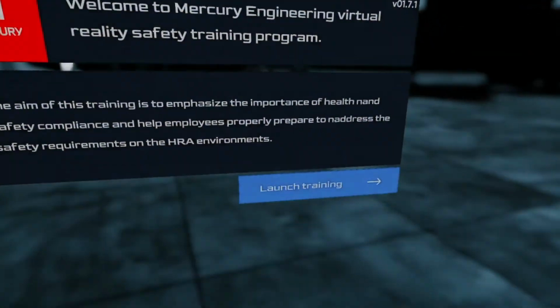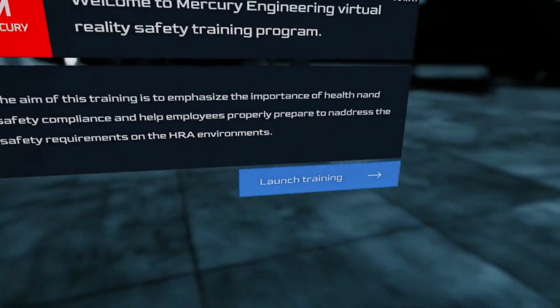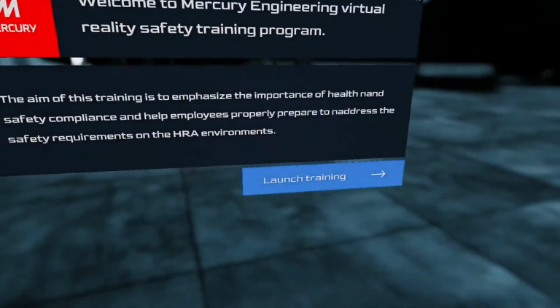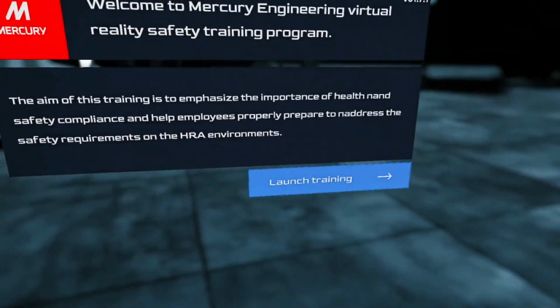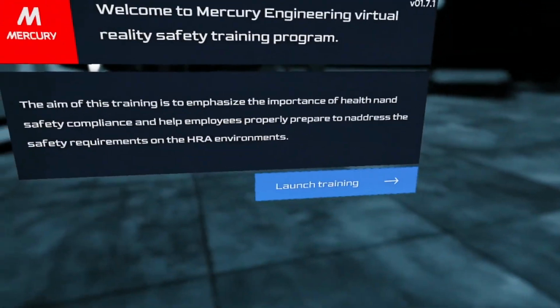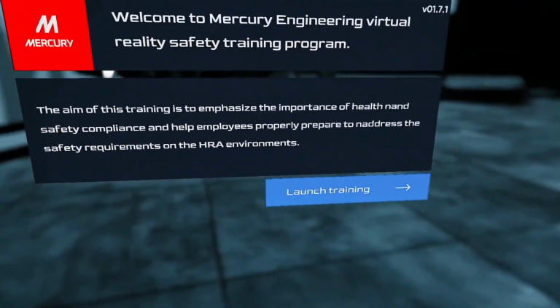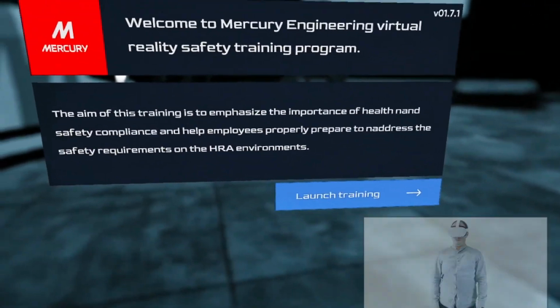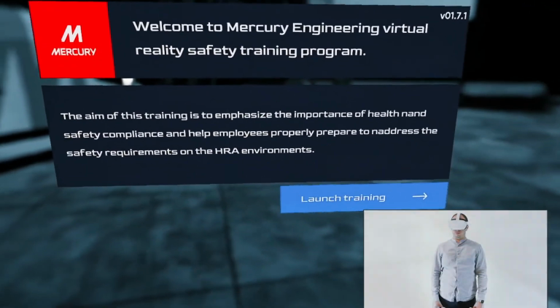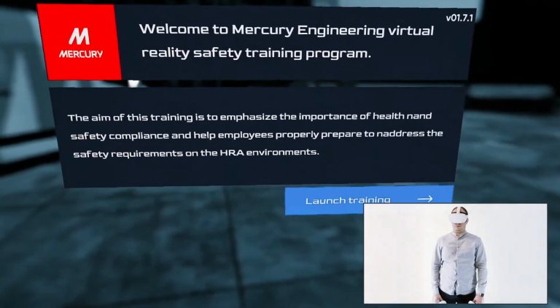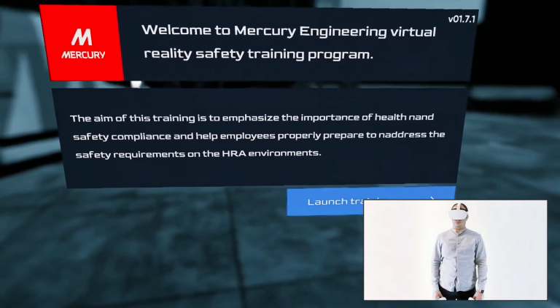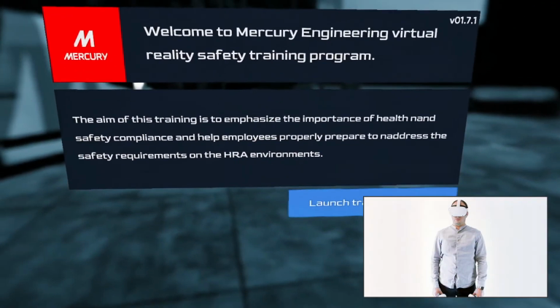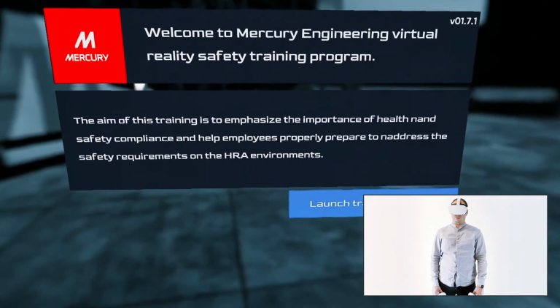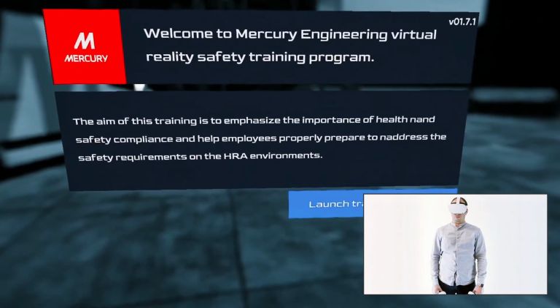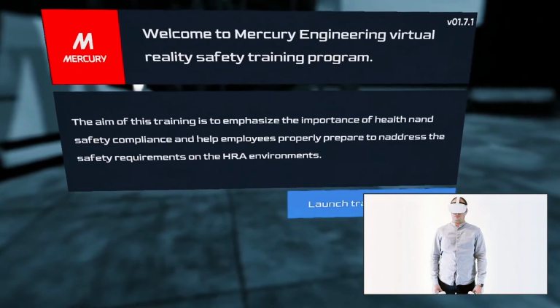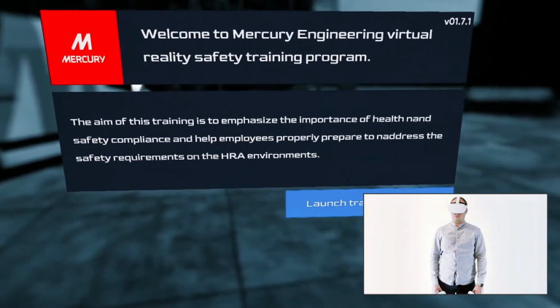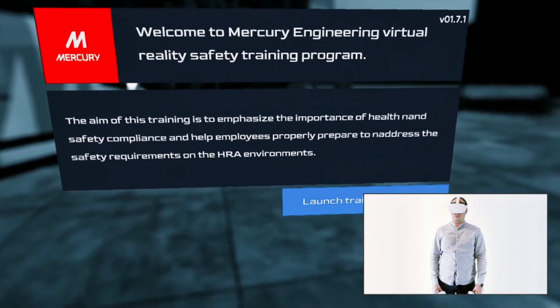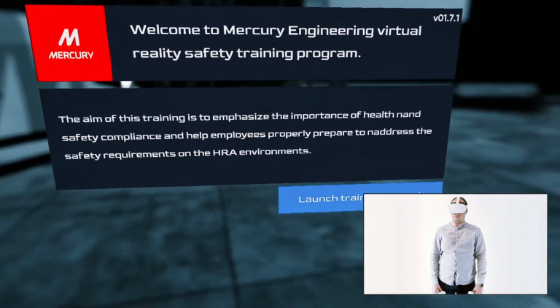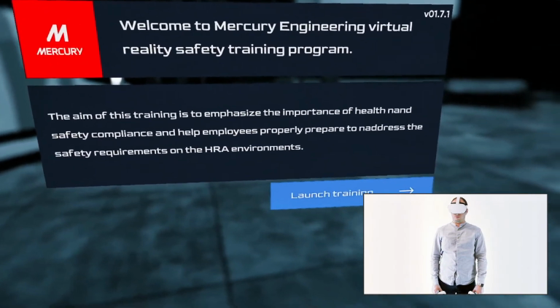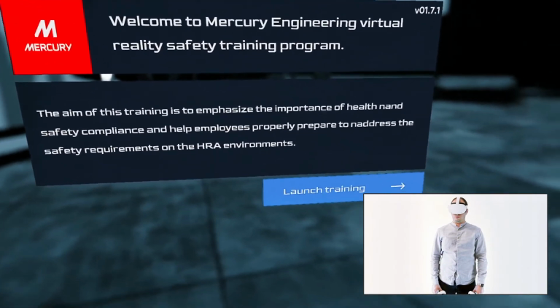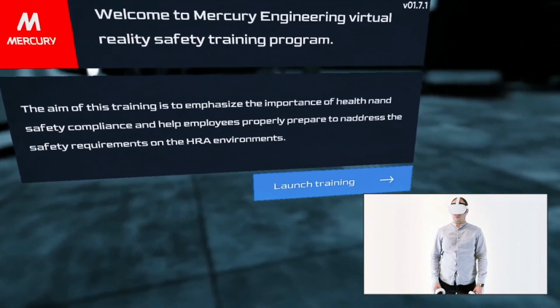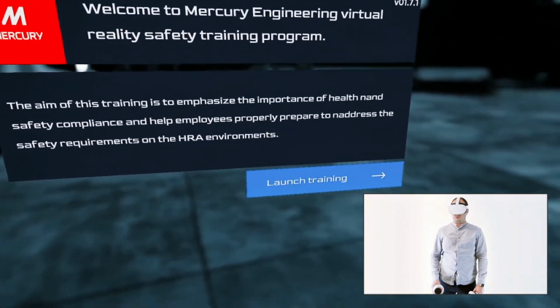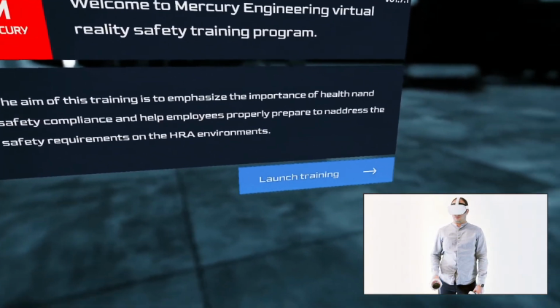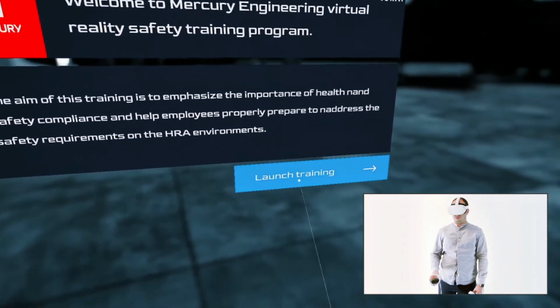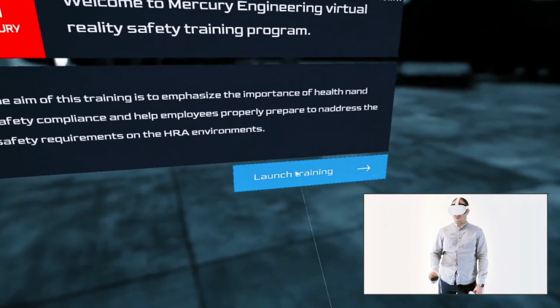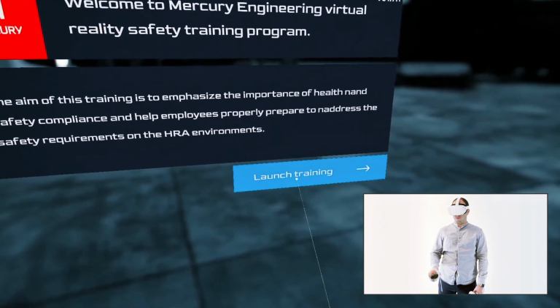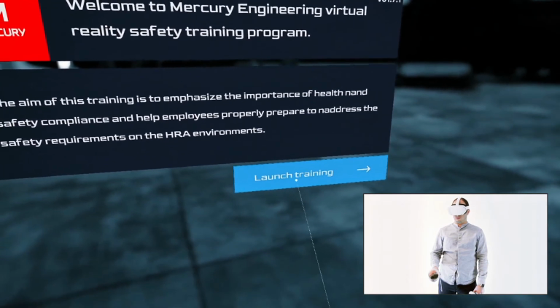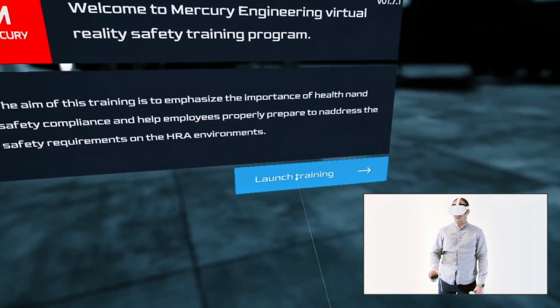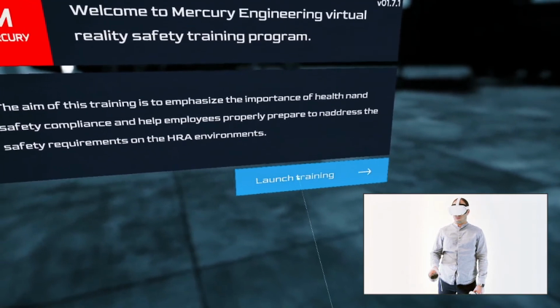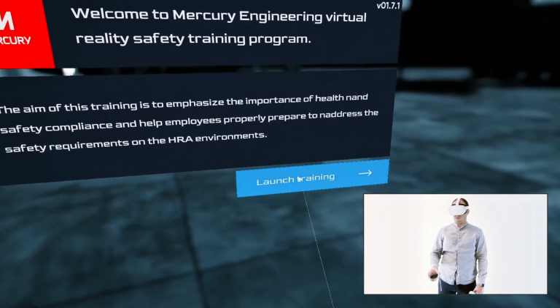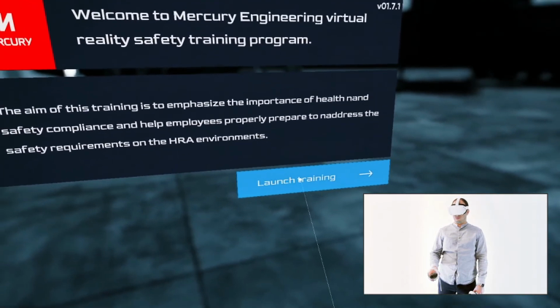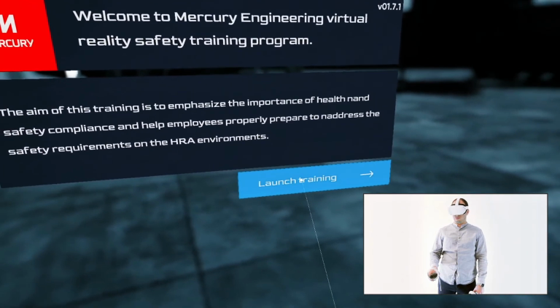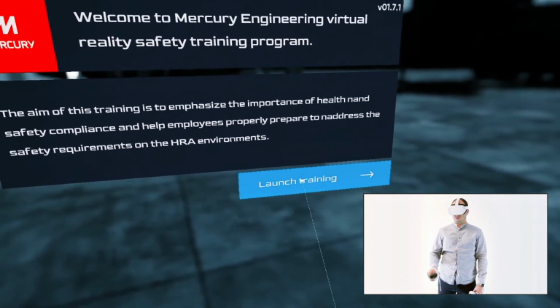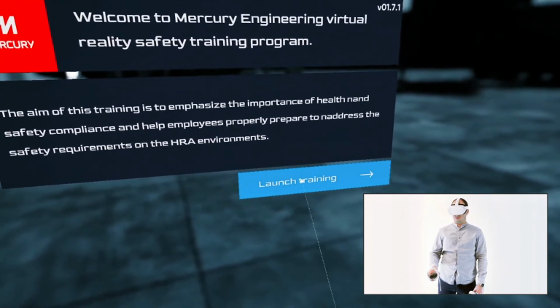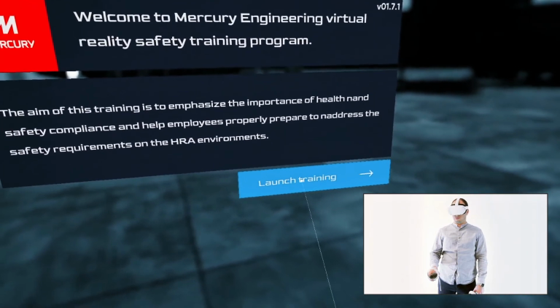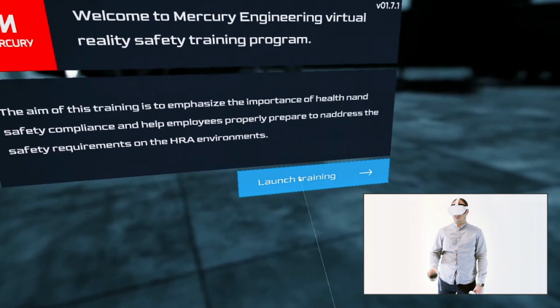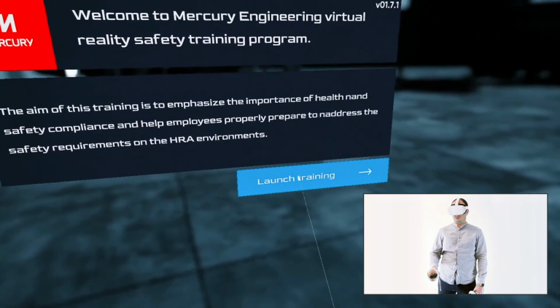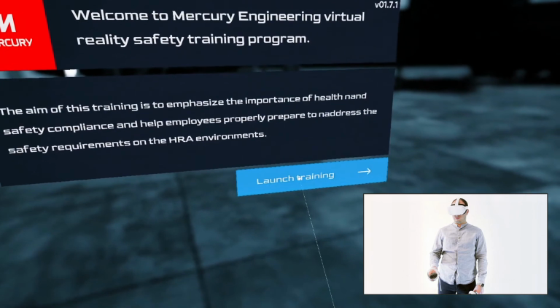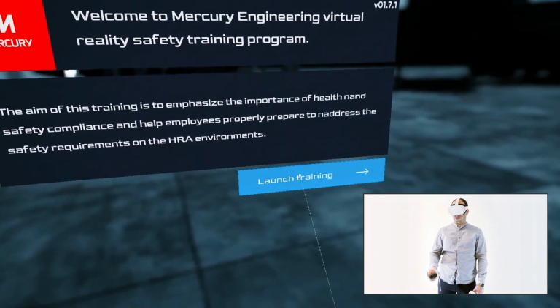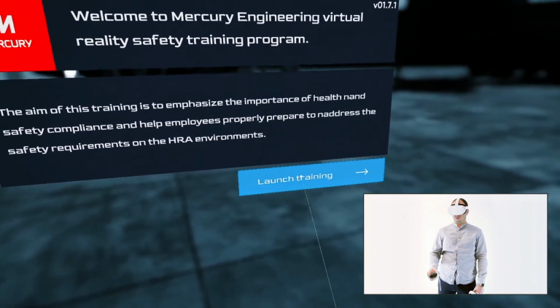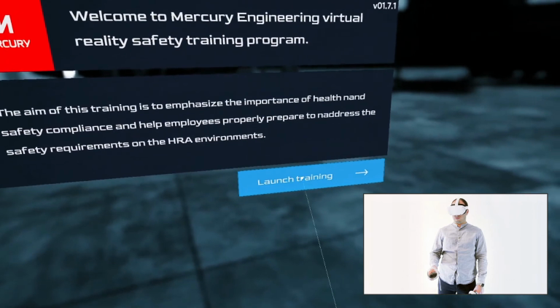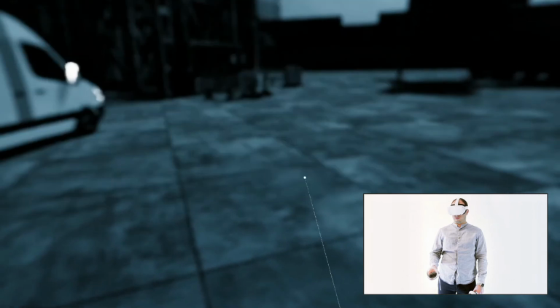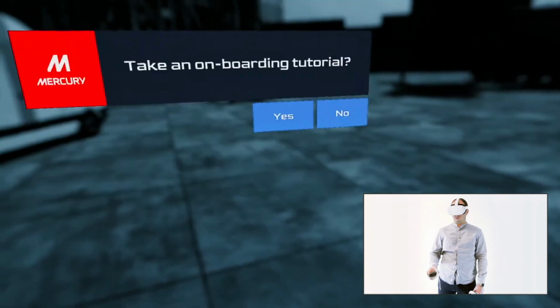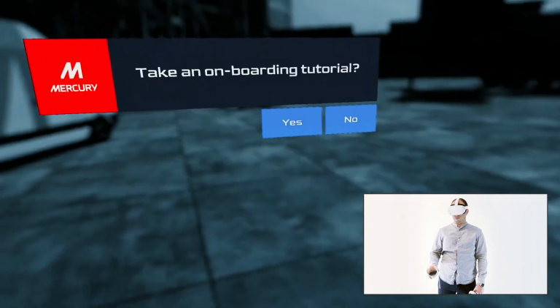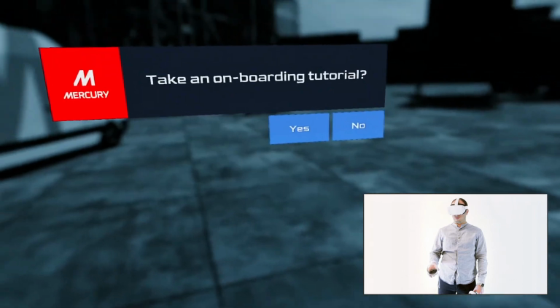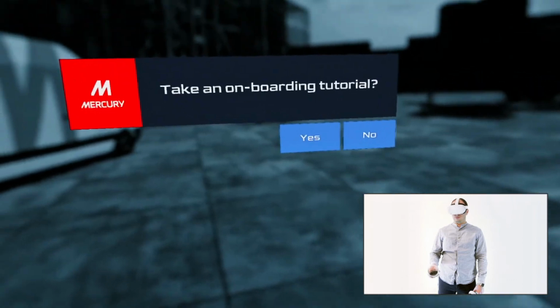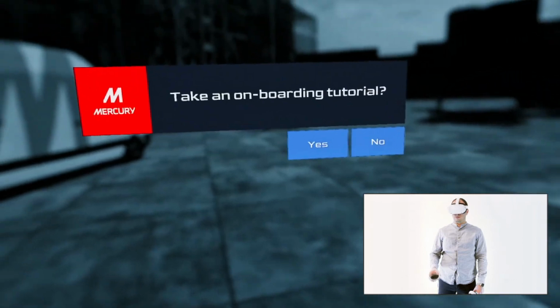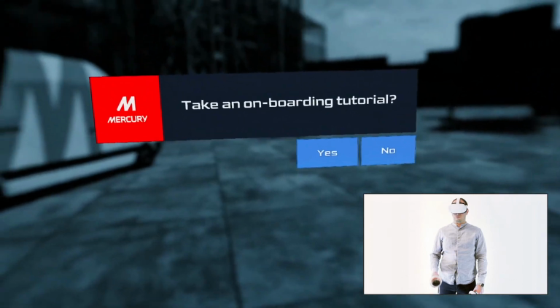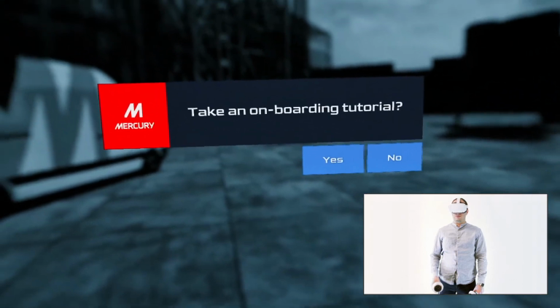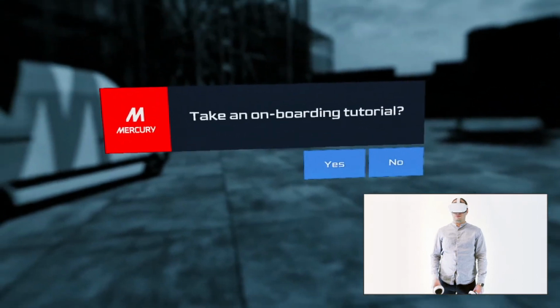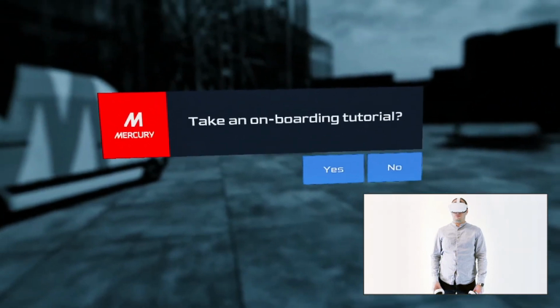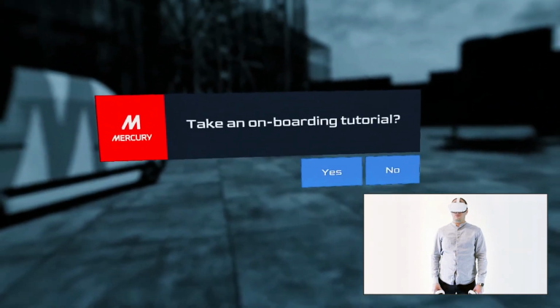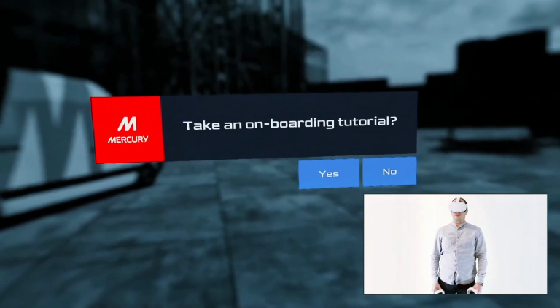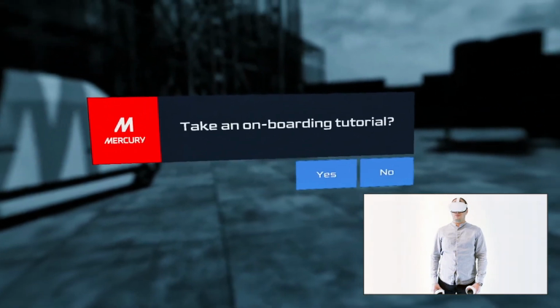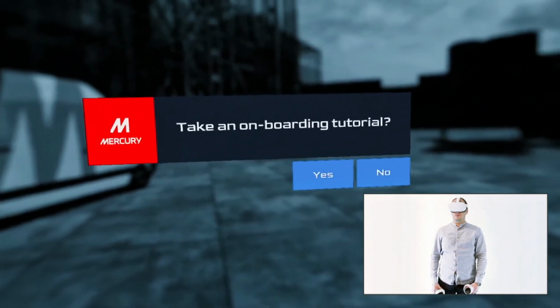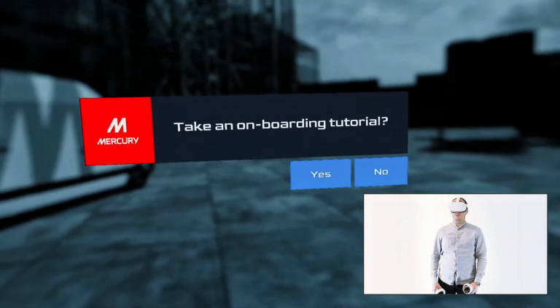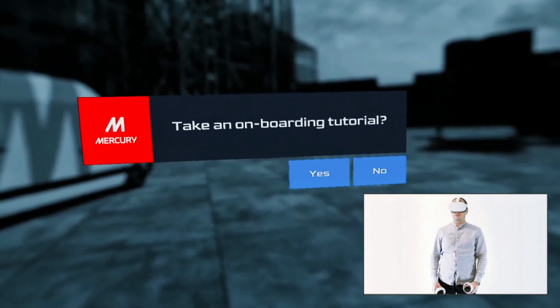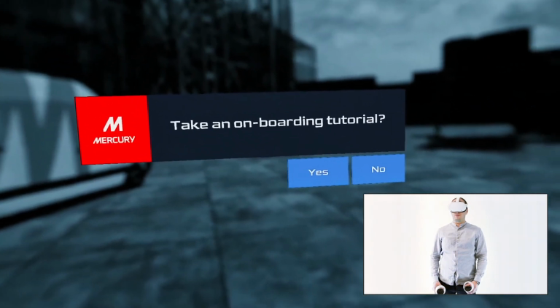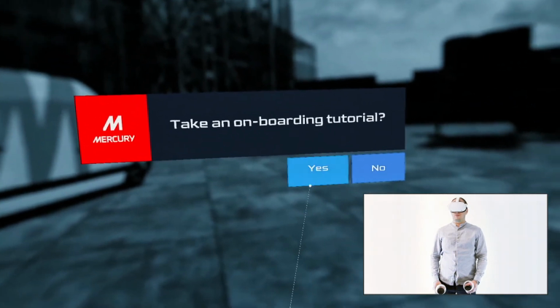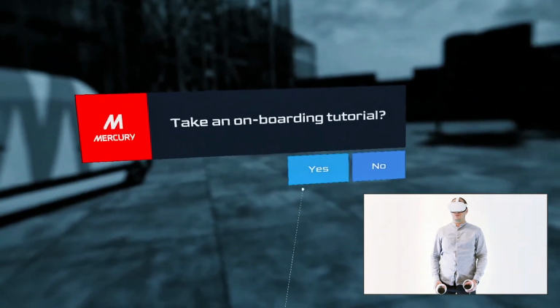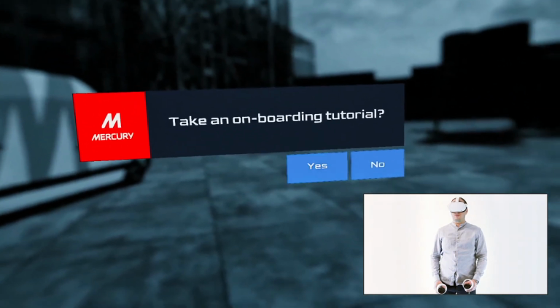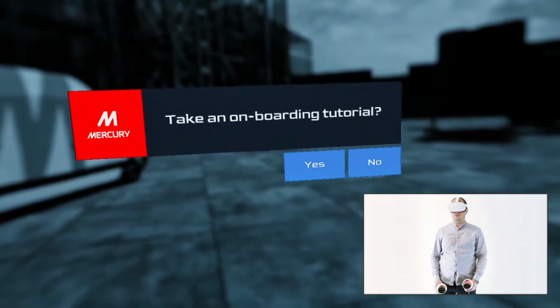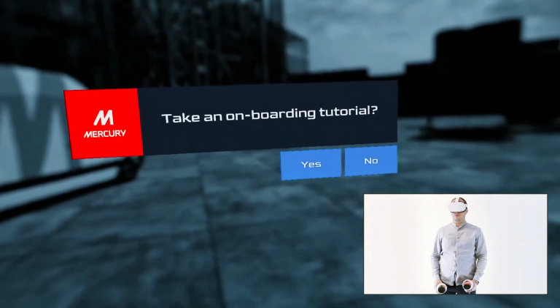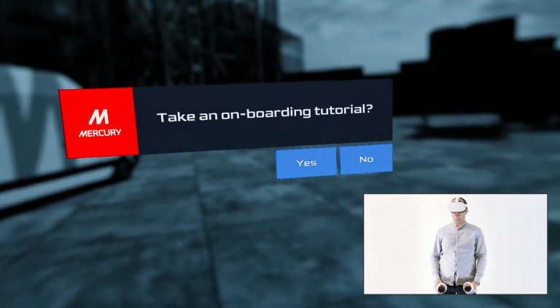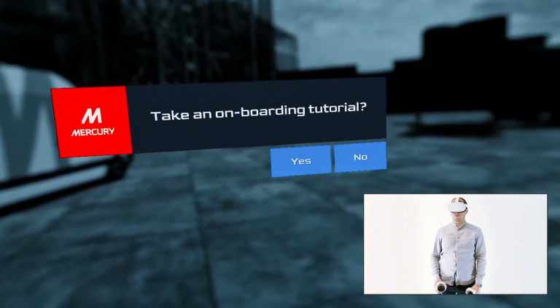Welcome to Mercury Engineering Virtual Reality Safety Training Program. Do you prefer to take an onboarding tutorial first?